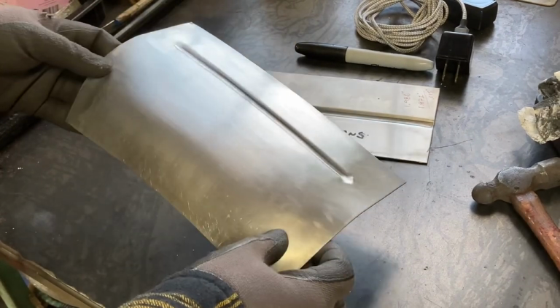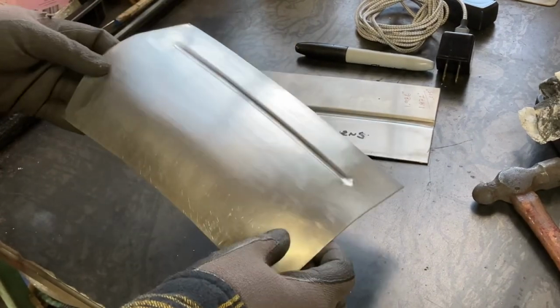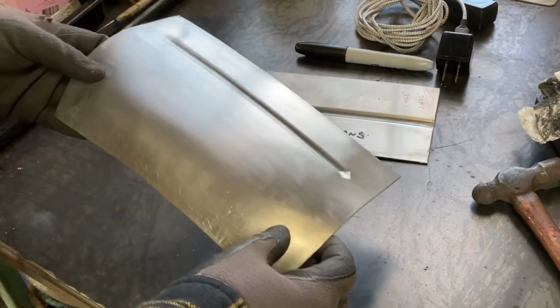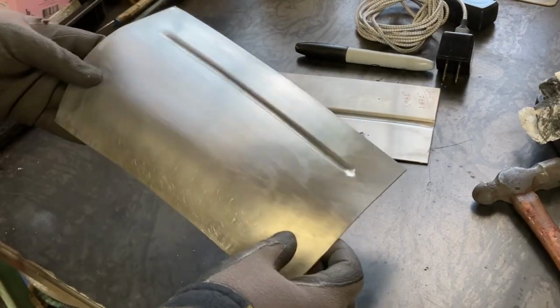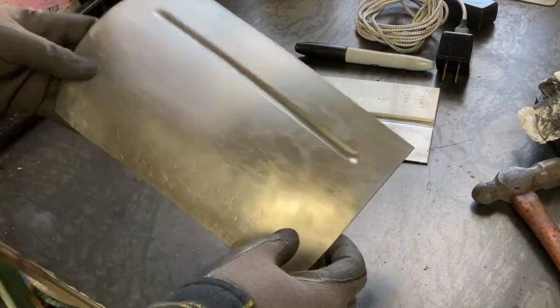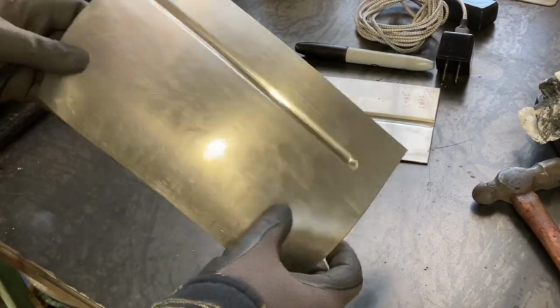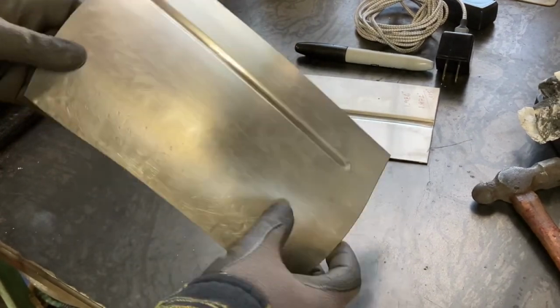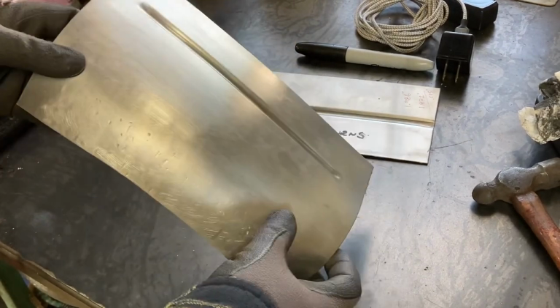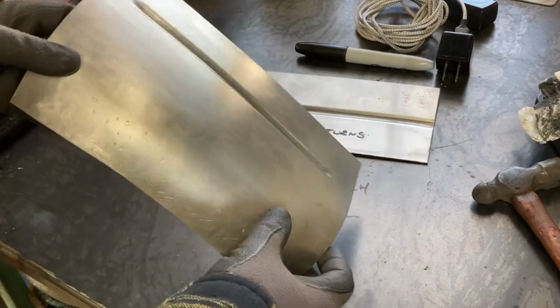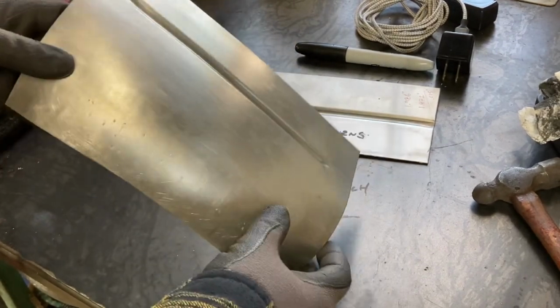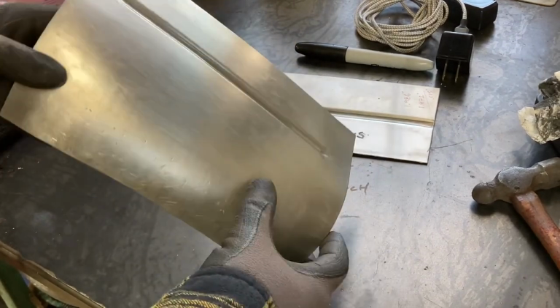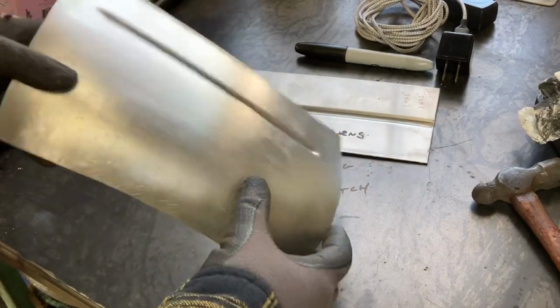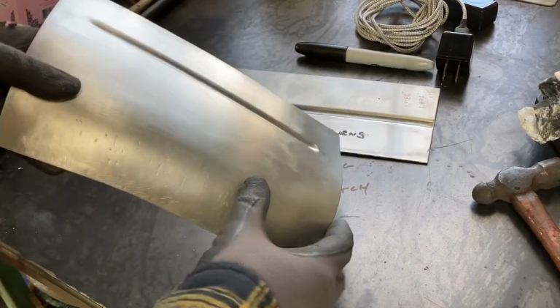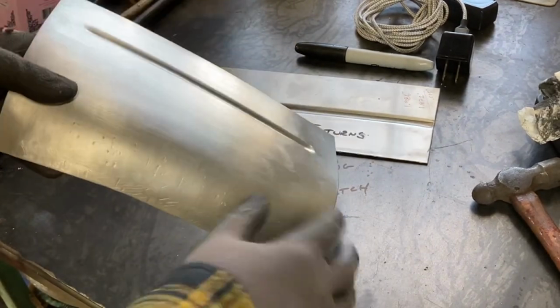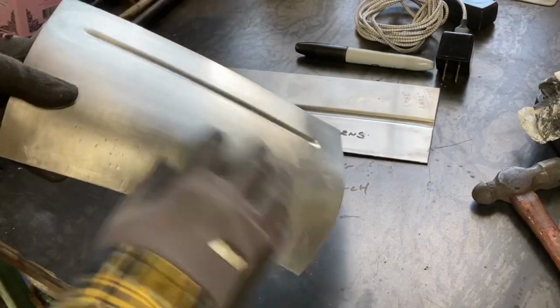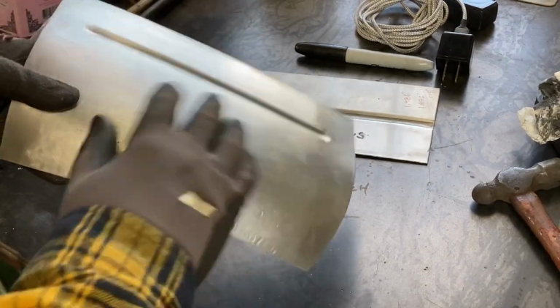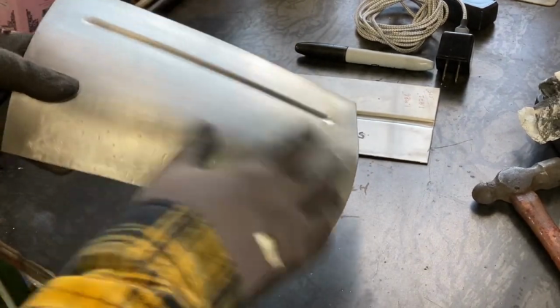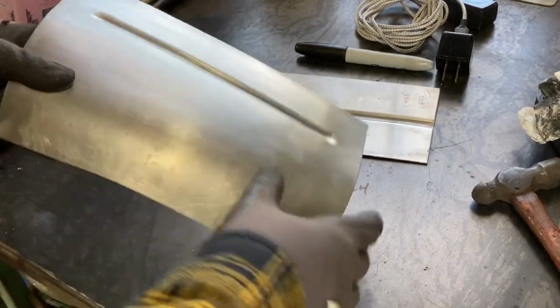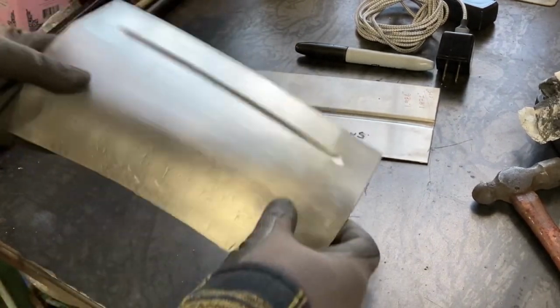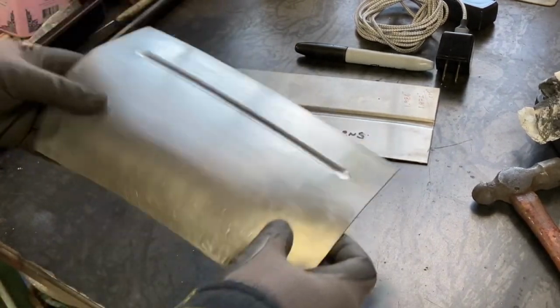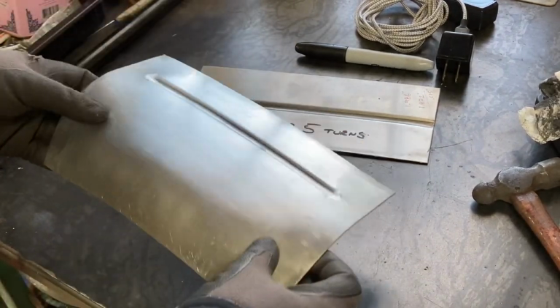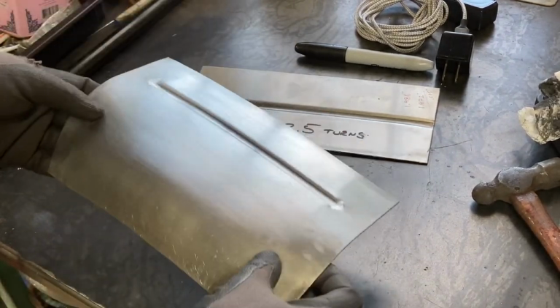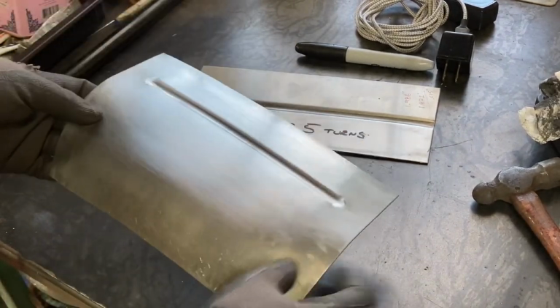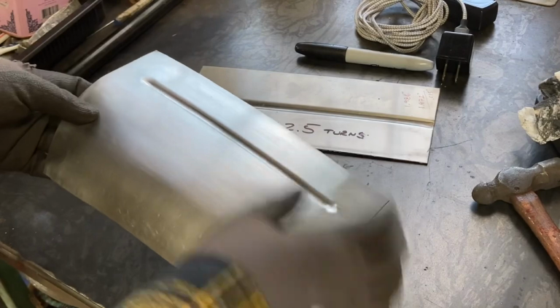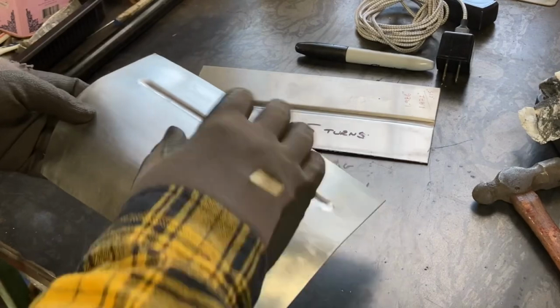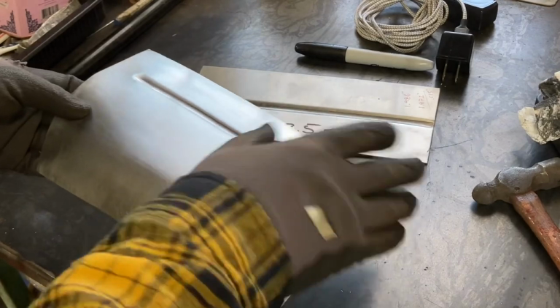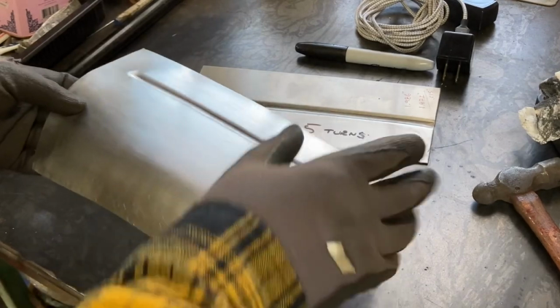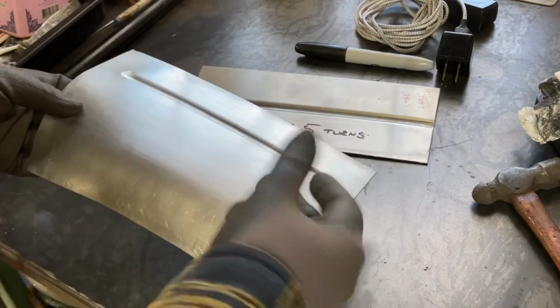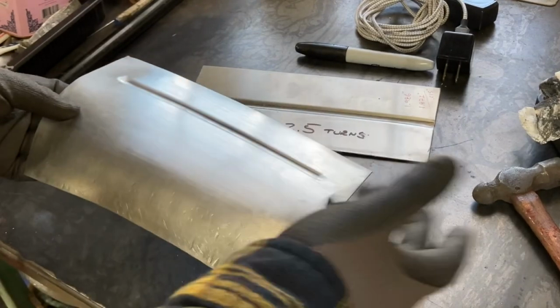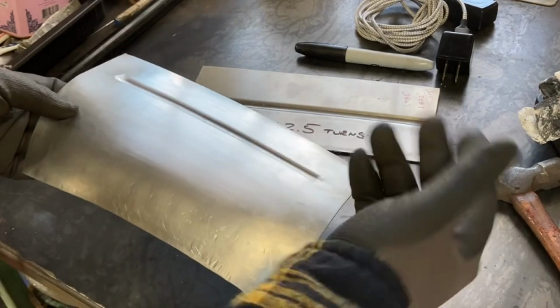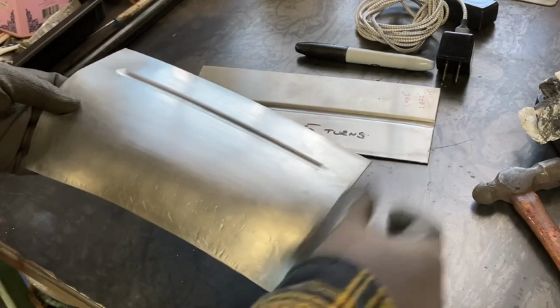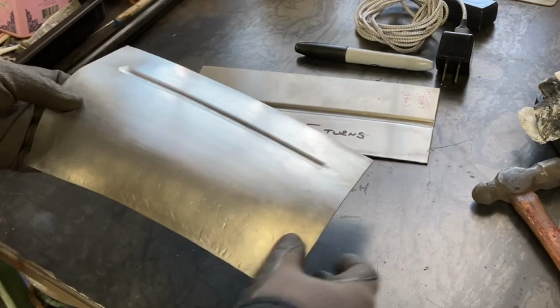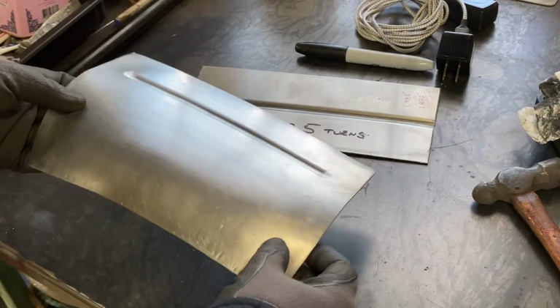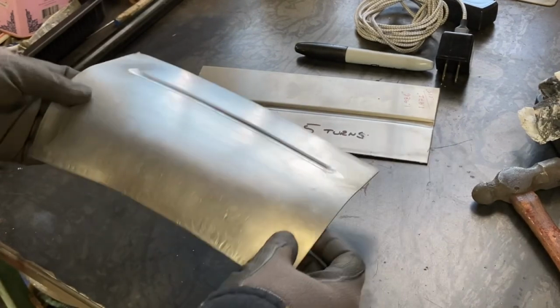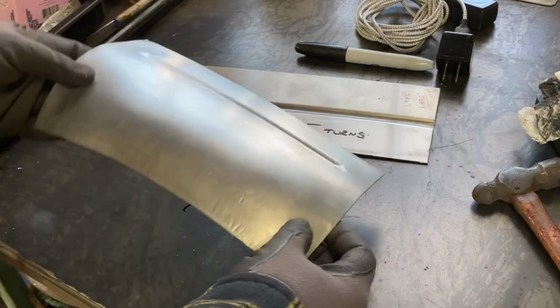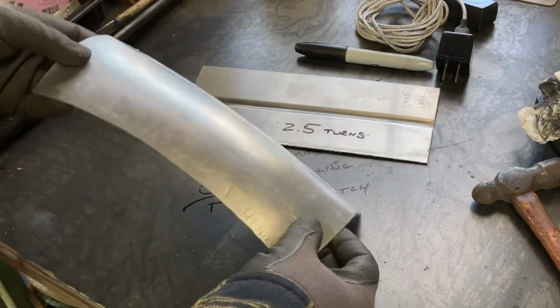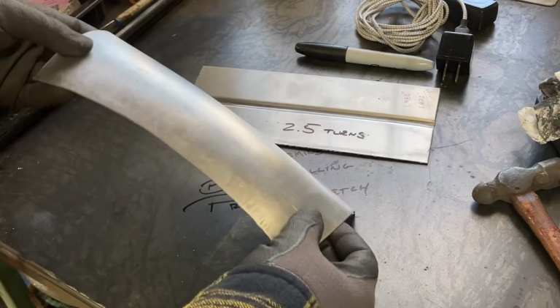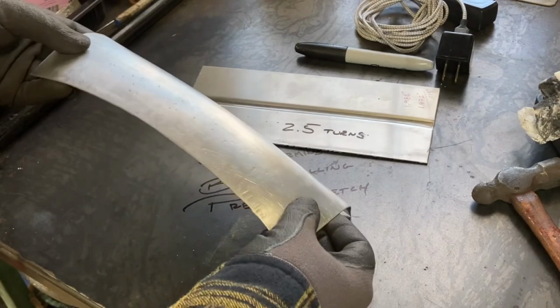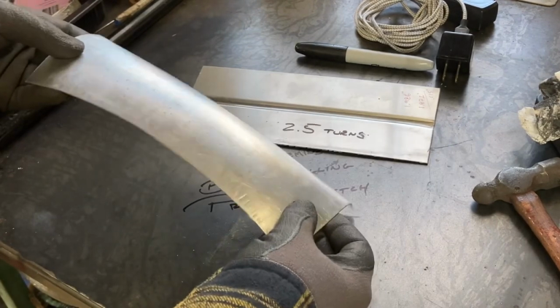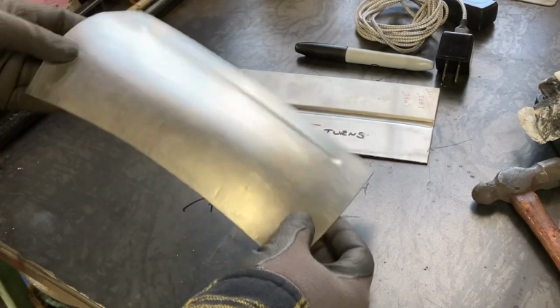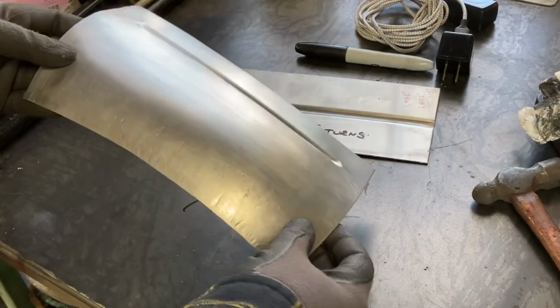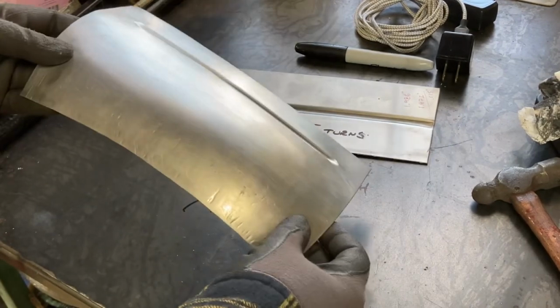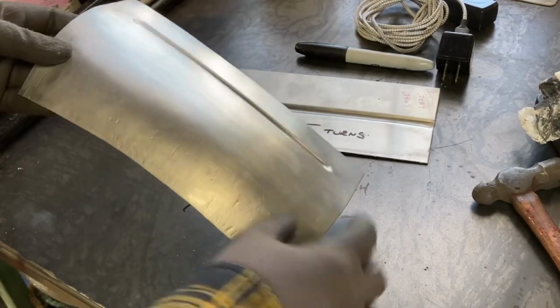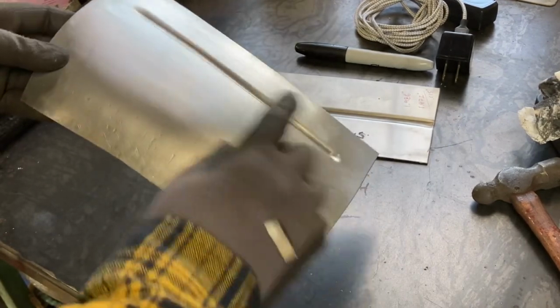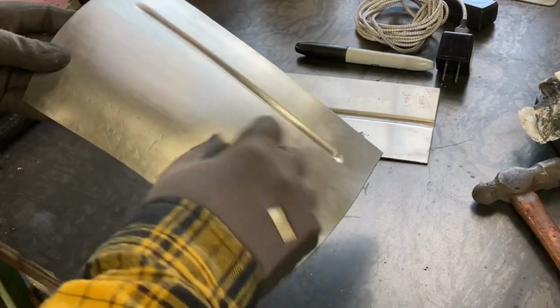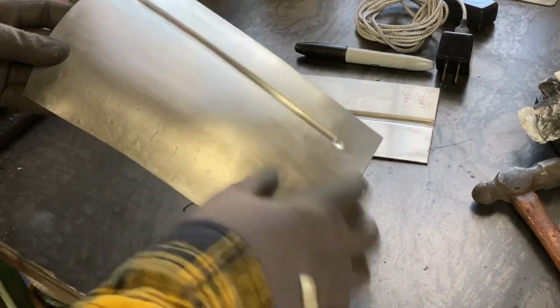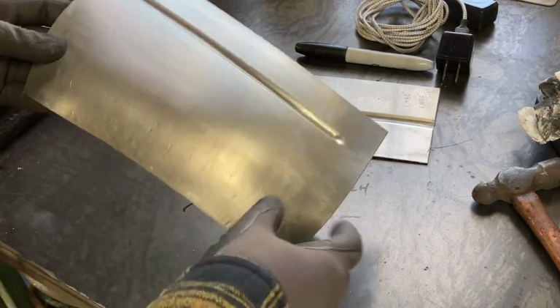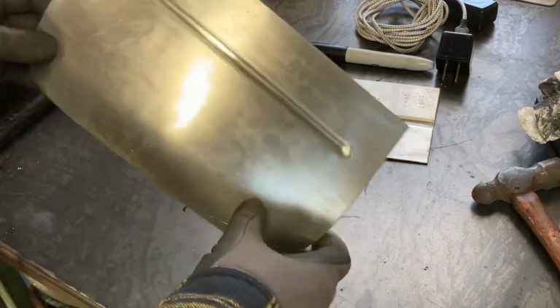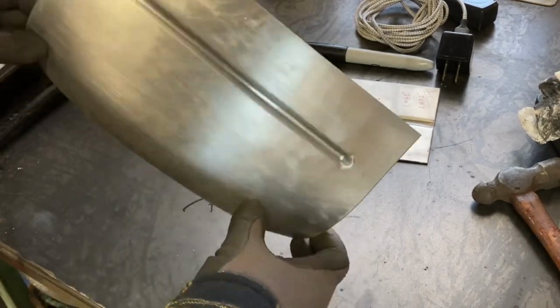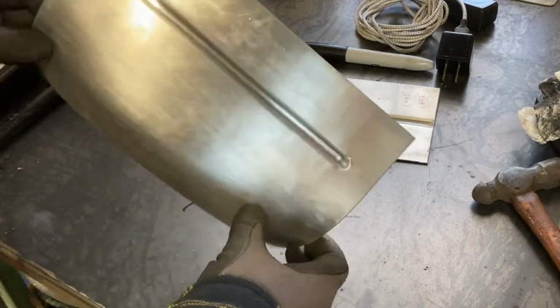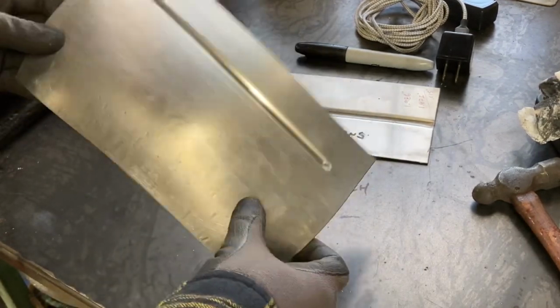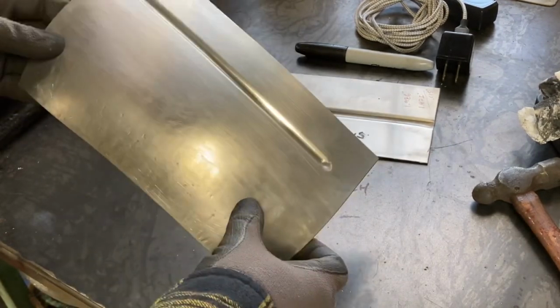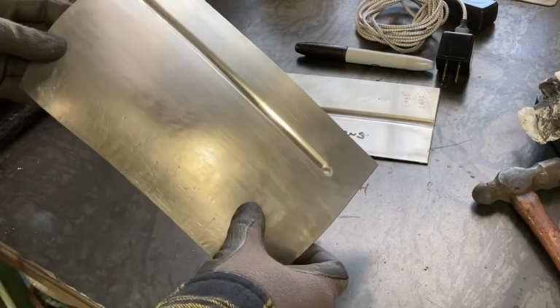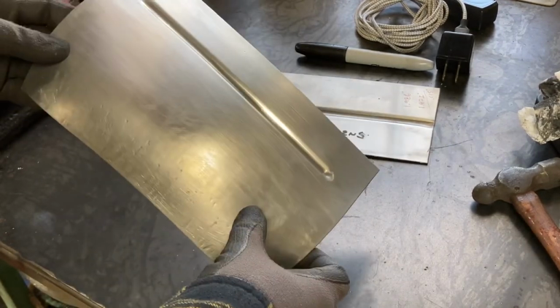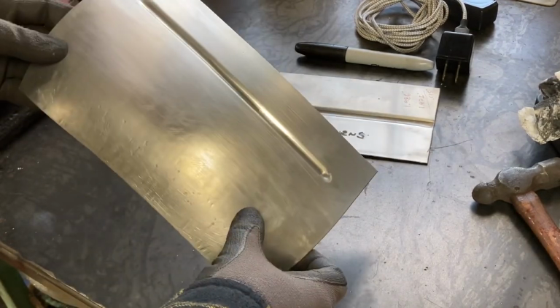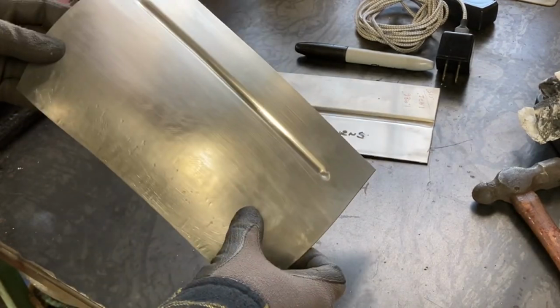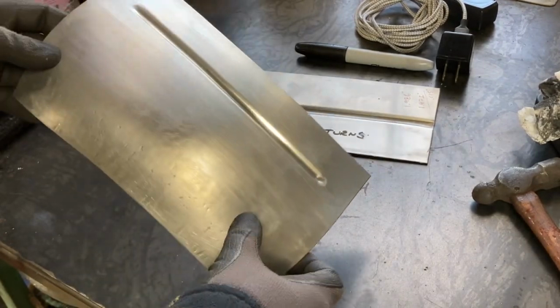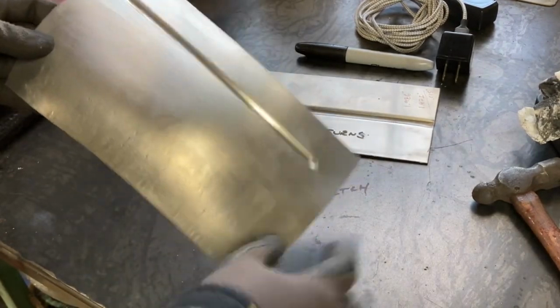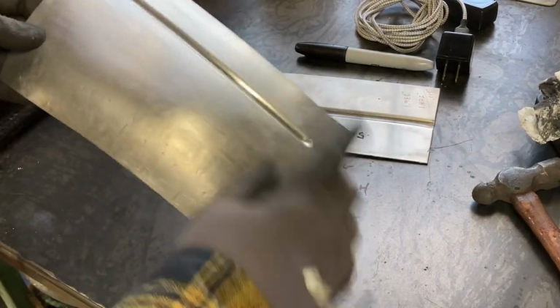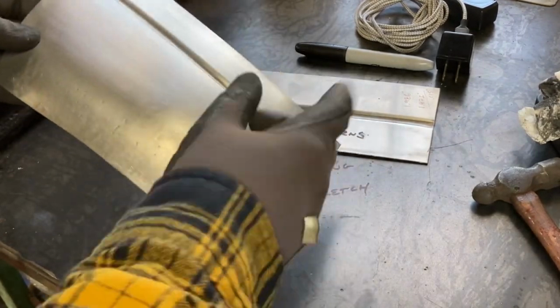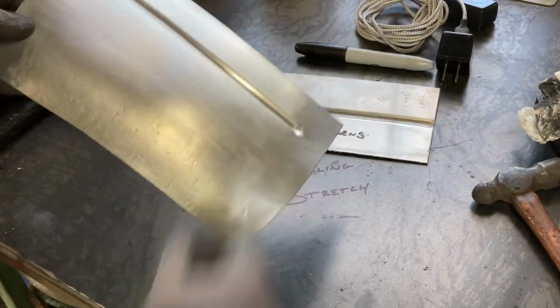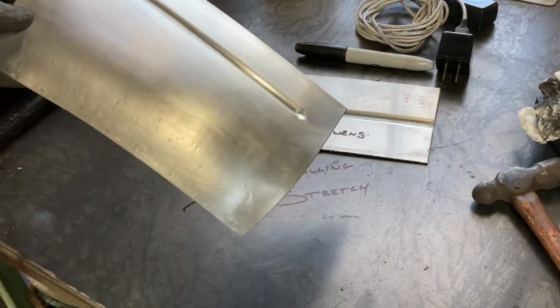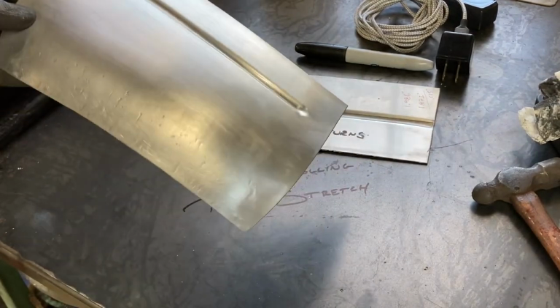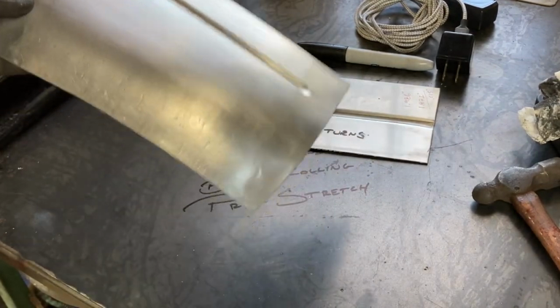If you've got to put beads in a panel that has some shape, or you want to keep something dead flat like a floor pan, this is definitely the way to go. Thanks for watching.